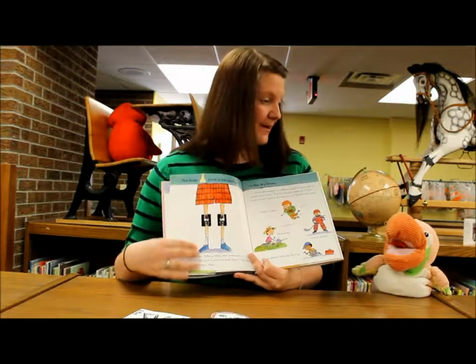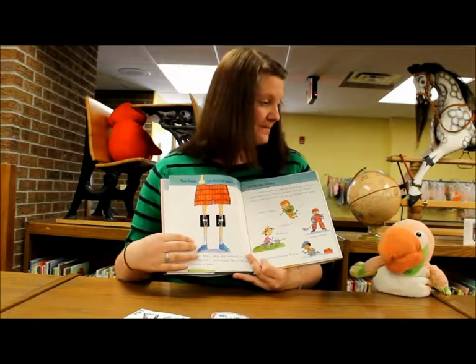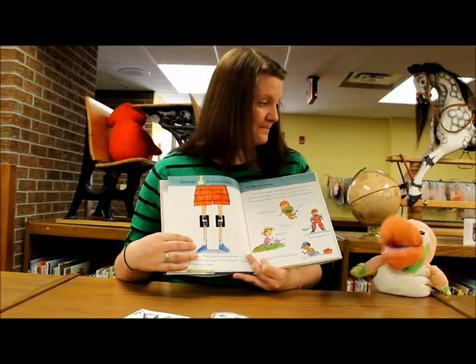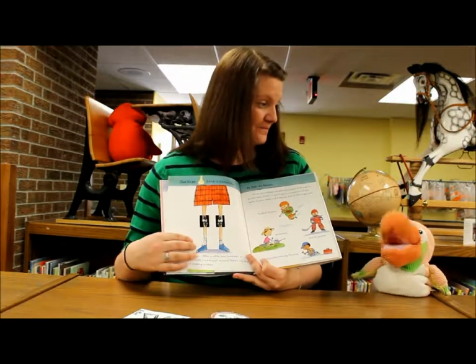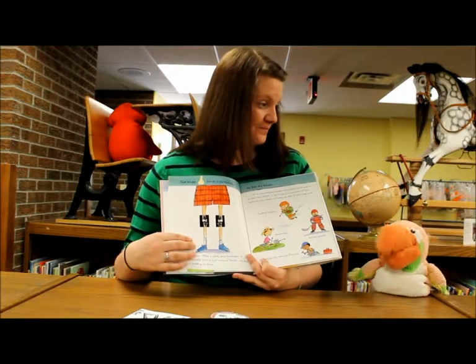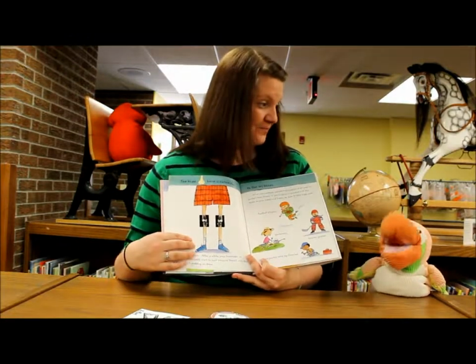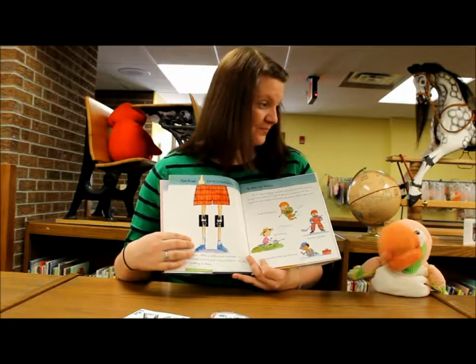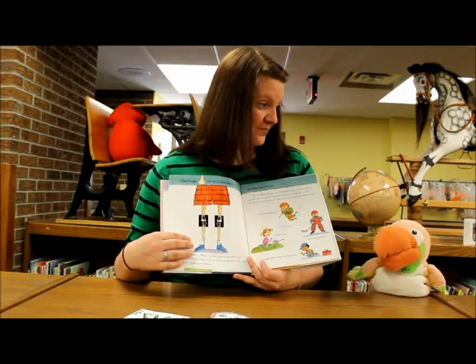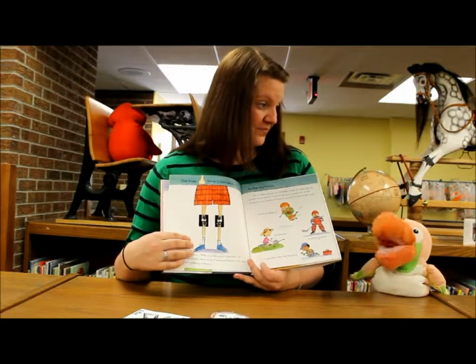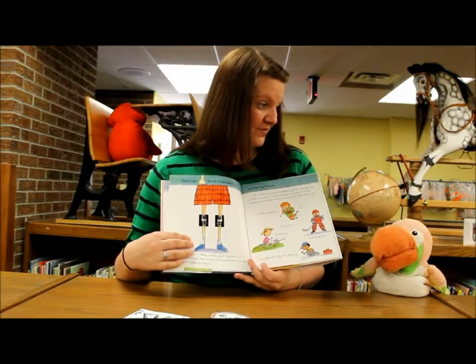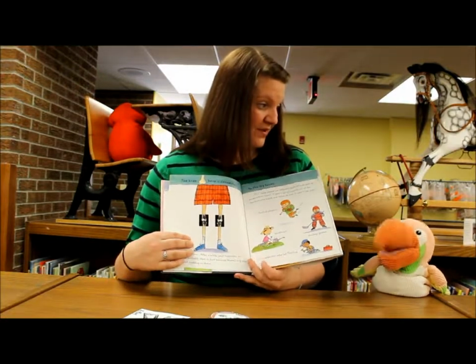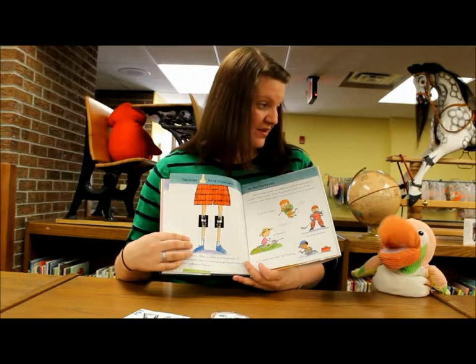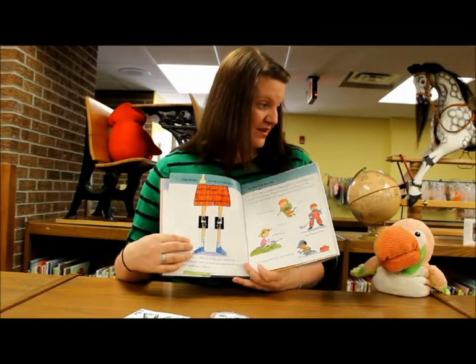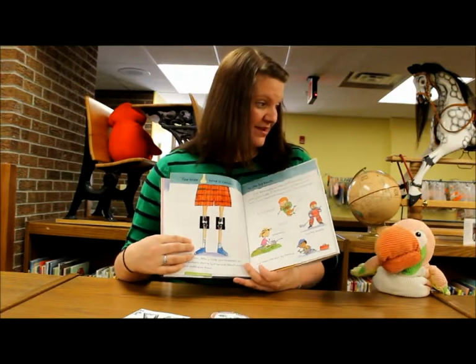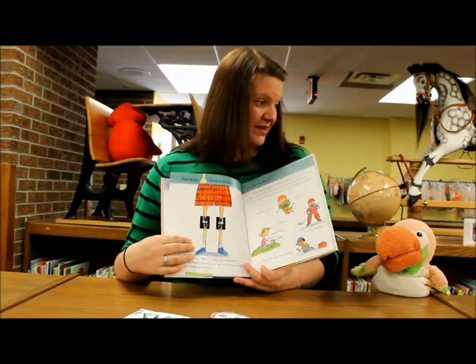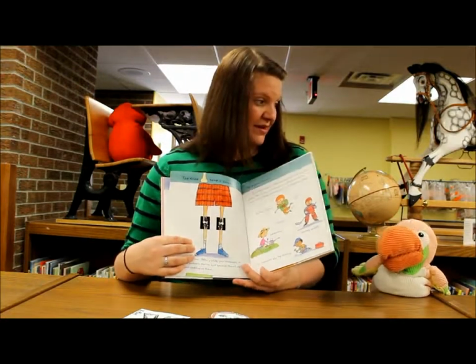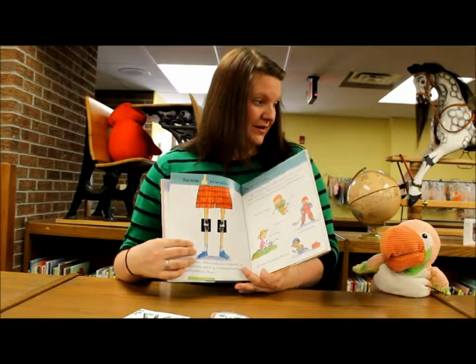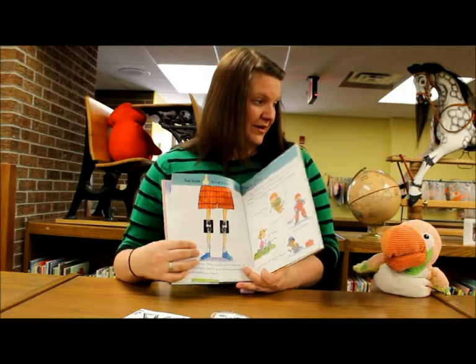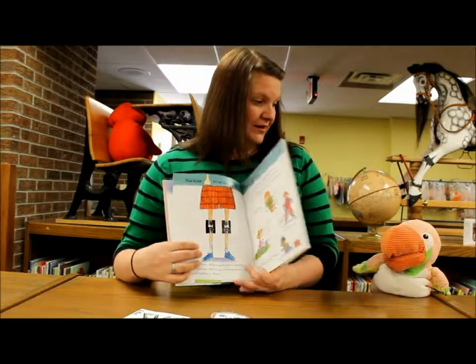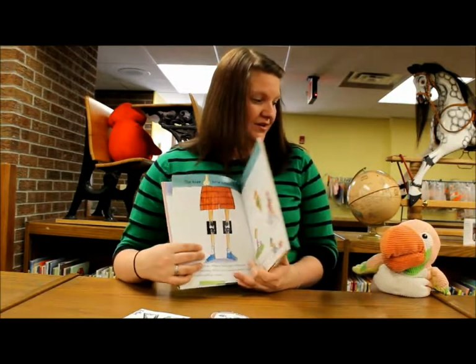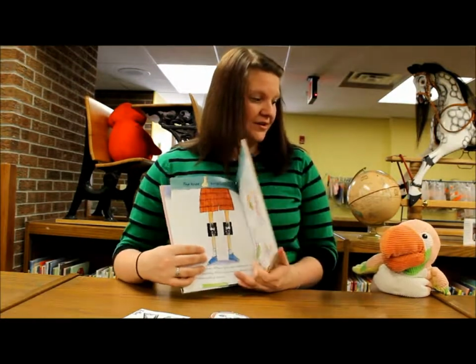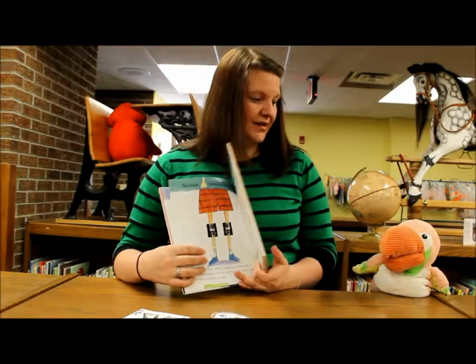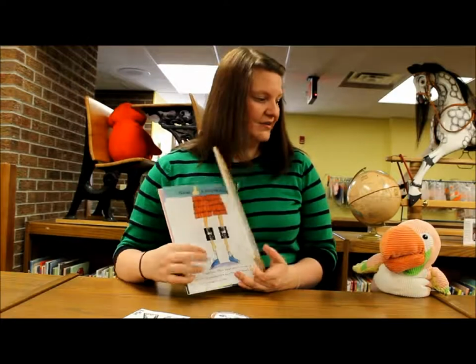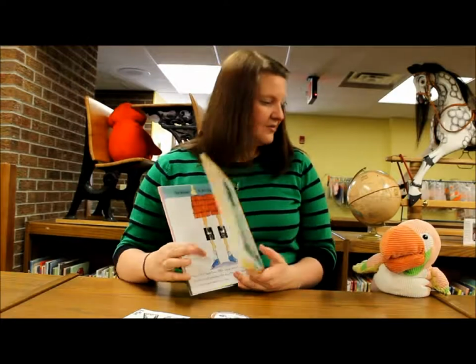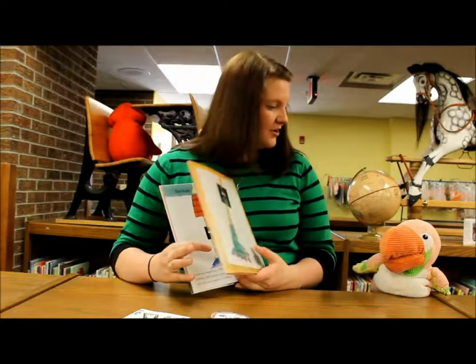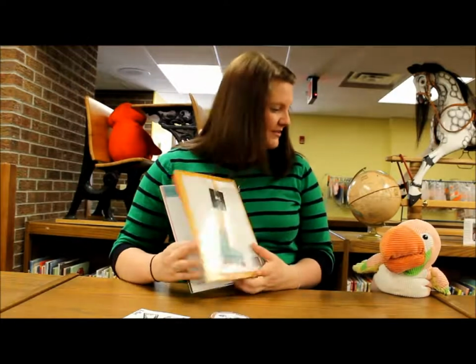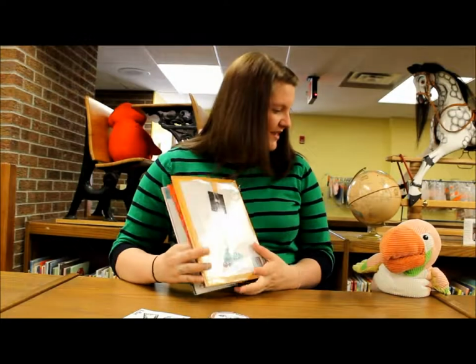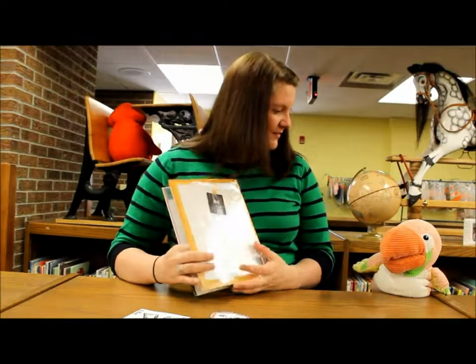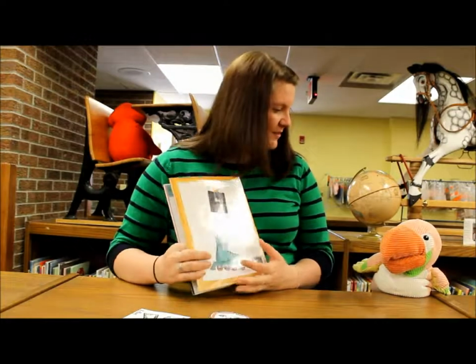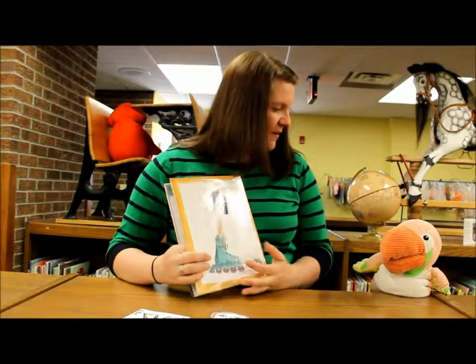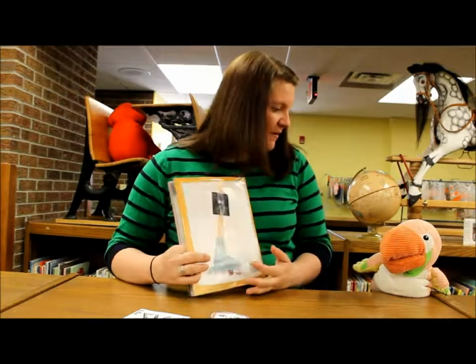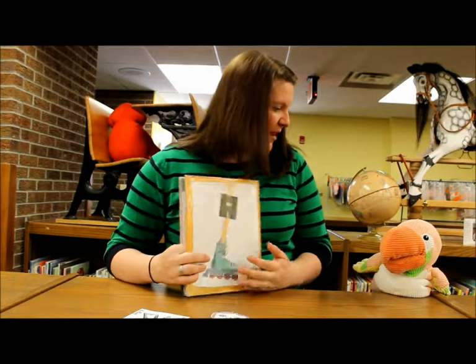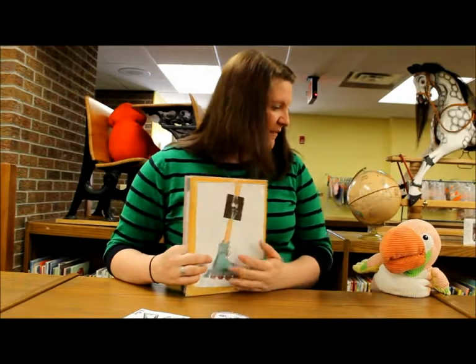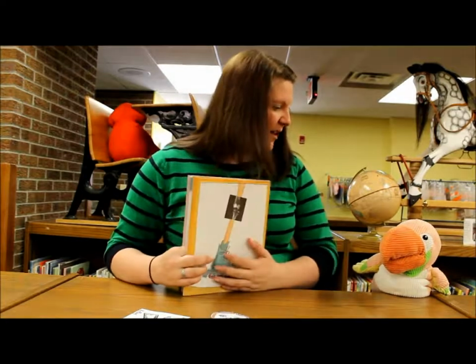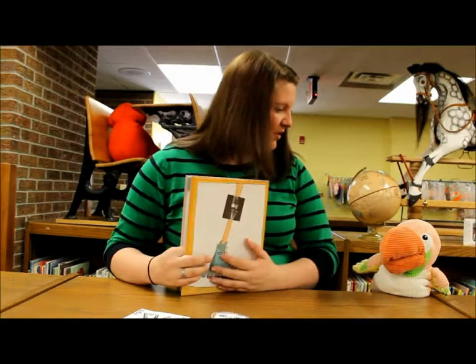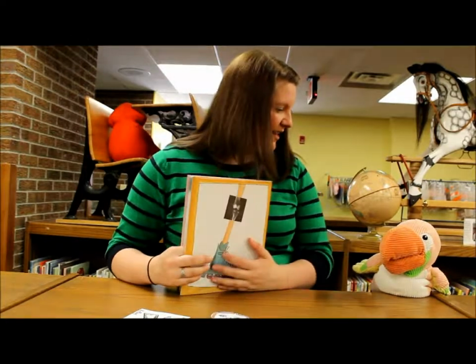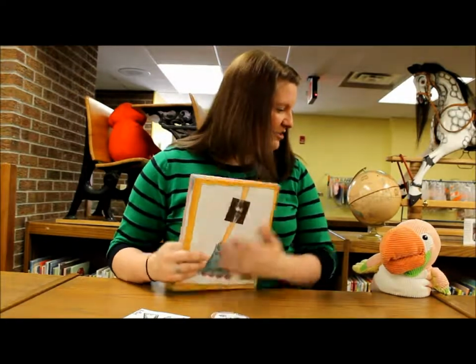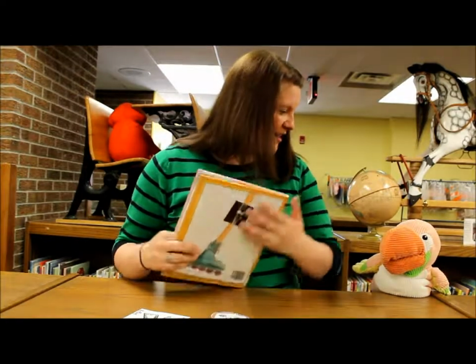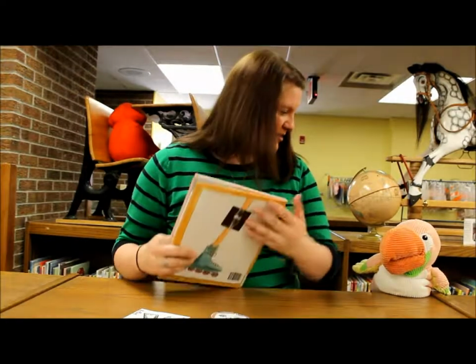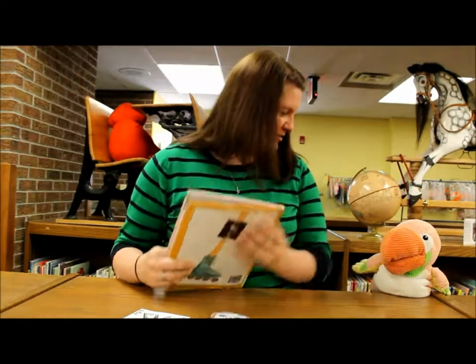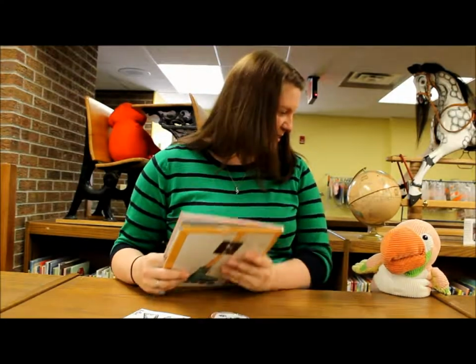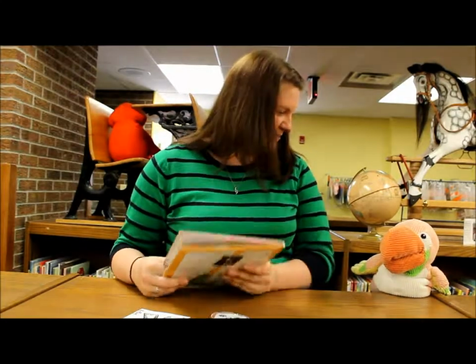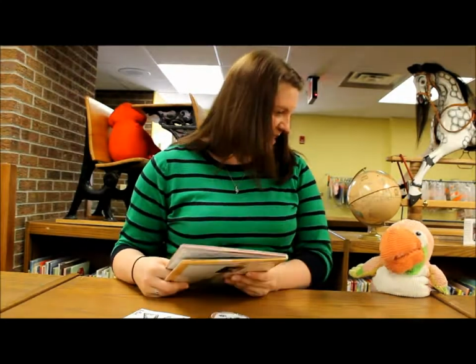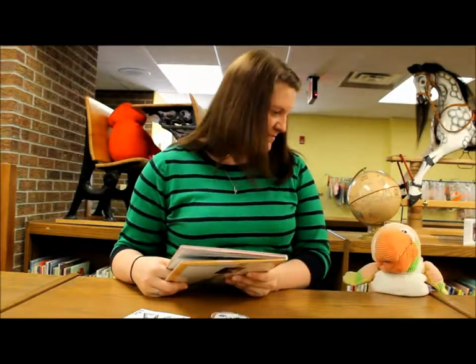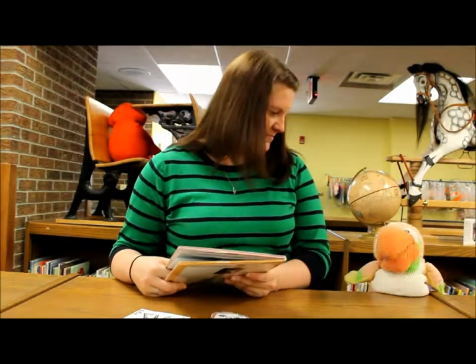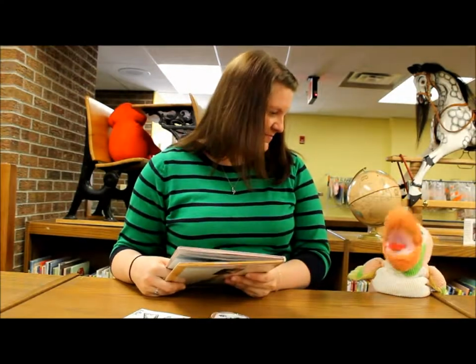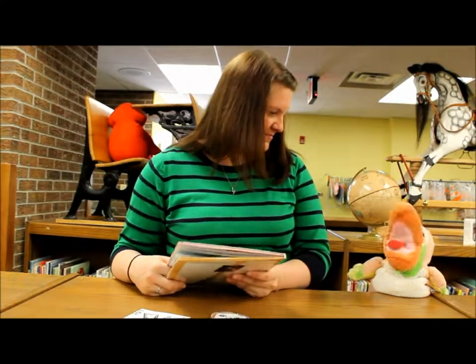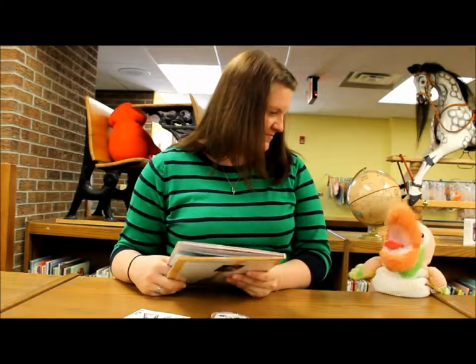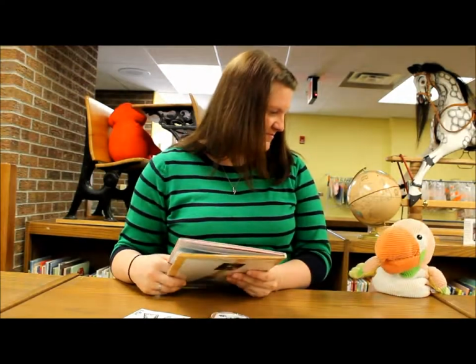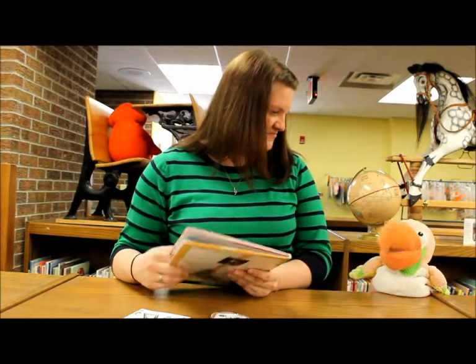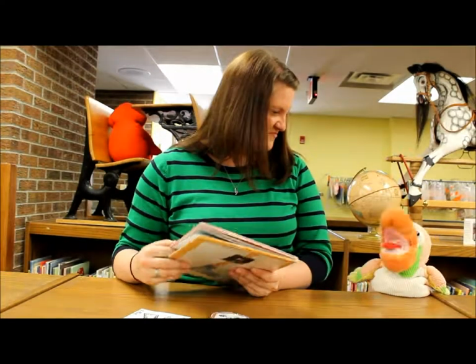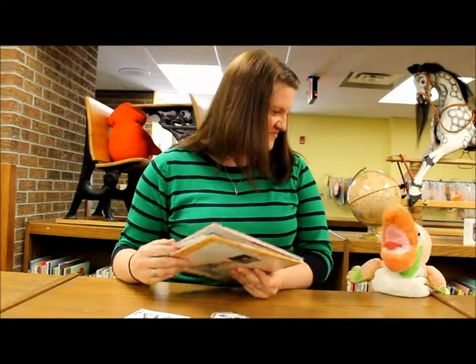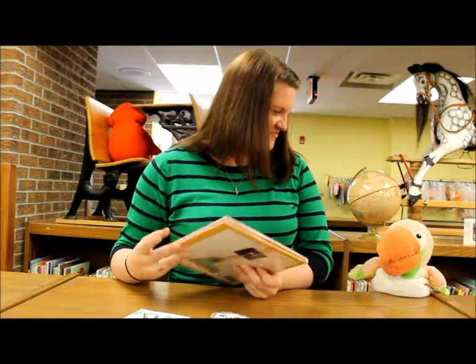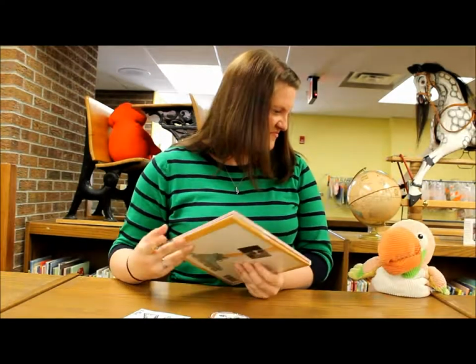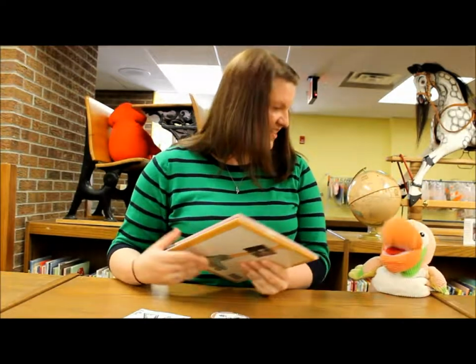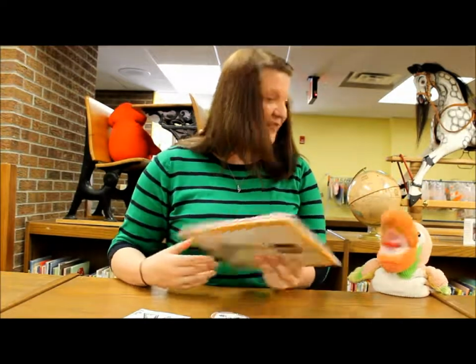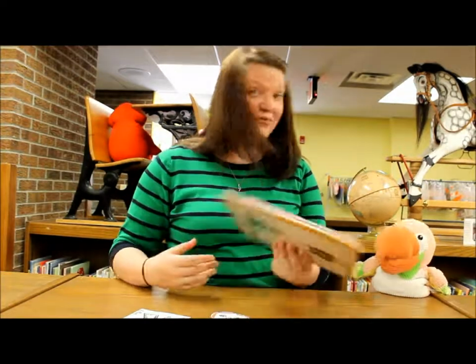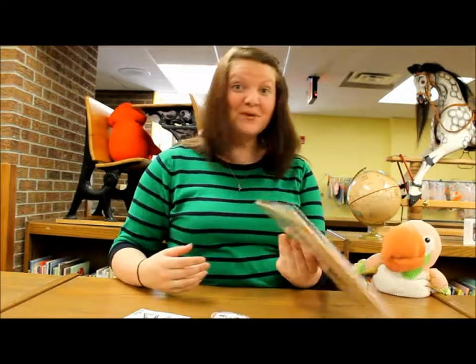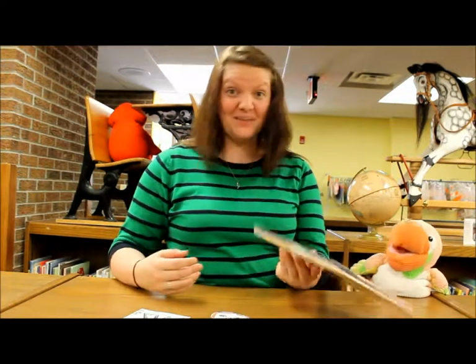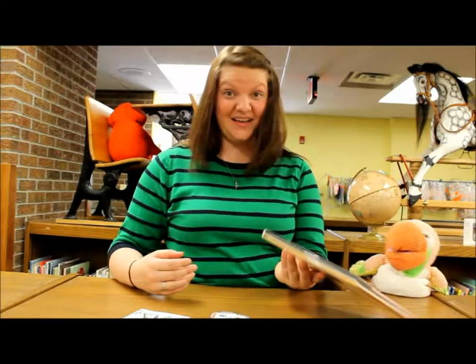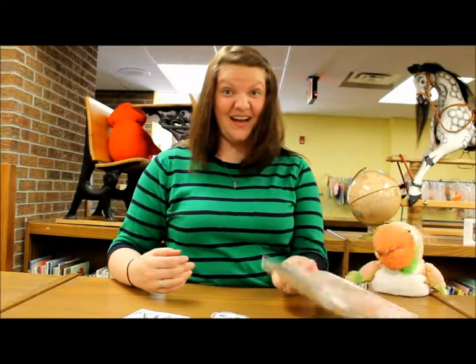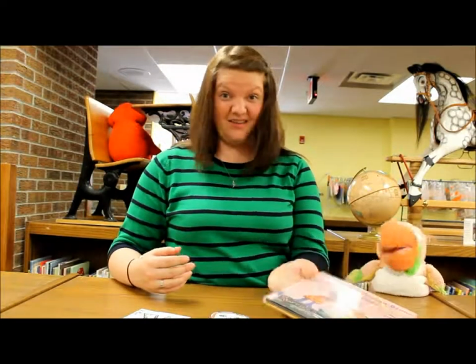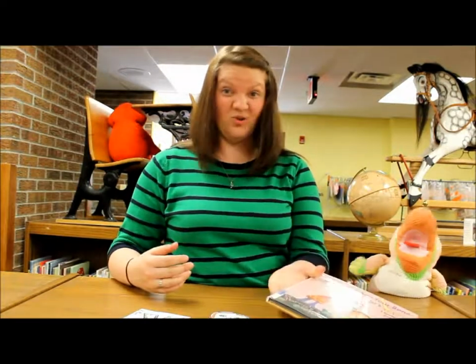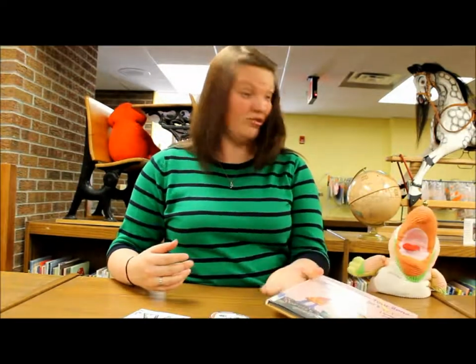What do your wing bones look like, Sammy? I don't know. Maybe my mom will x-ray you sometime. That would be kind of cool.